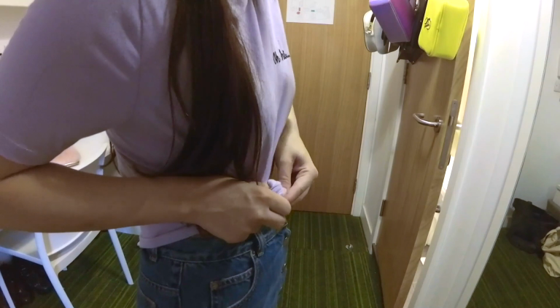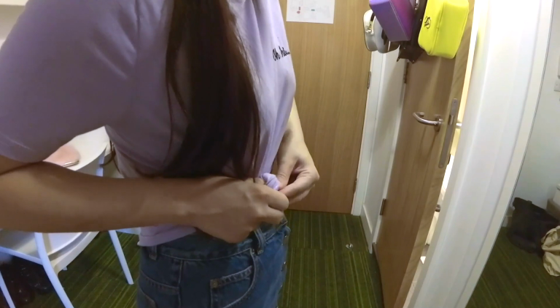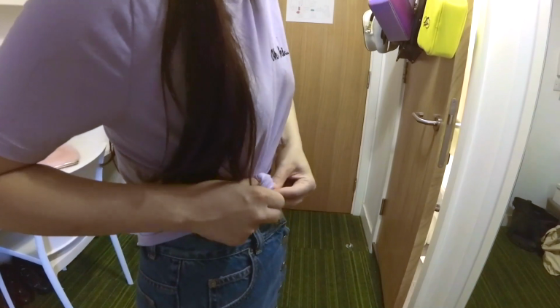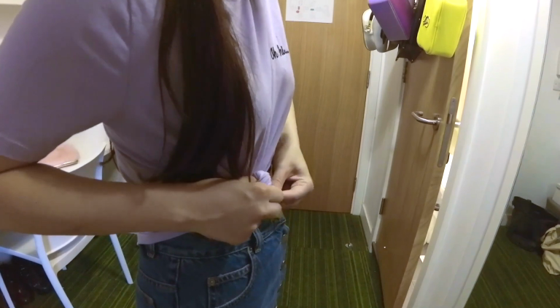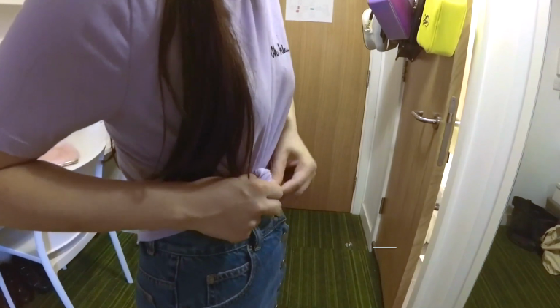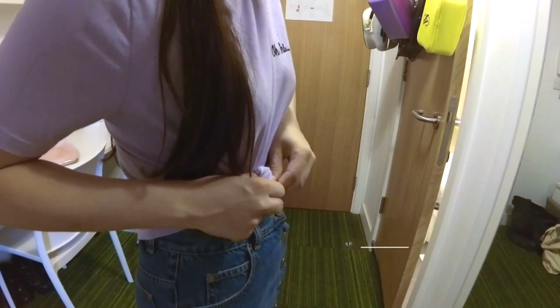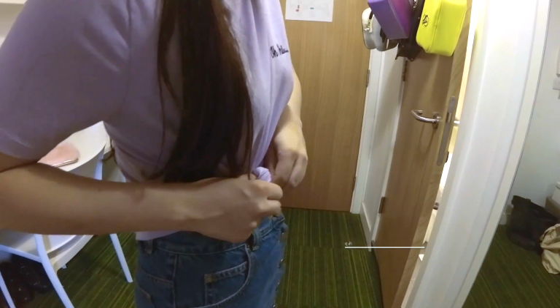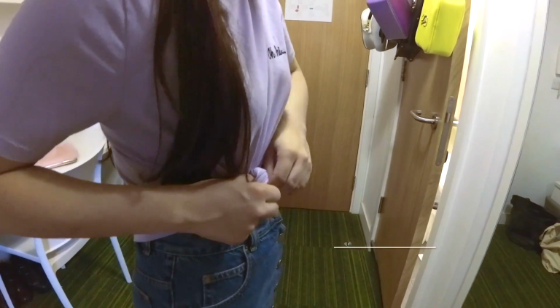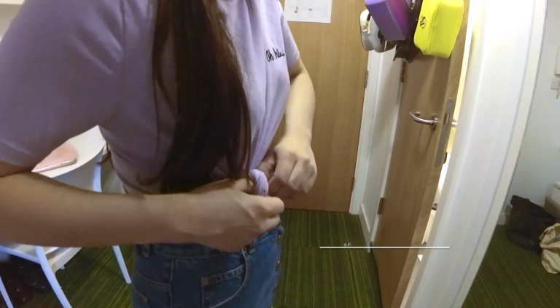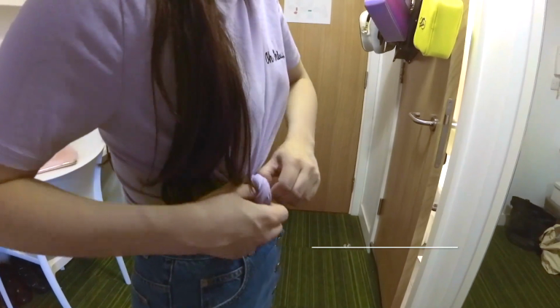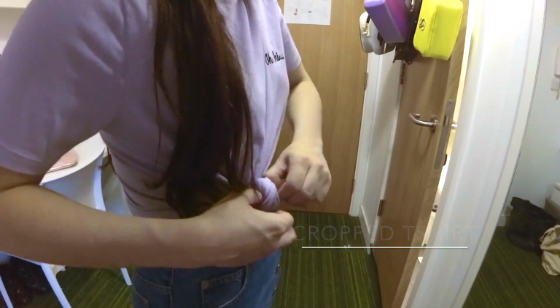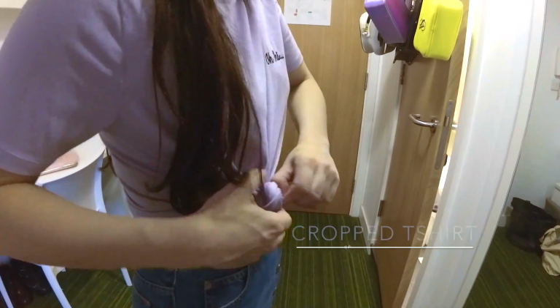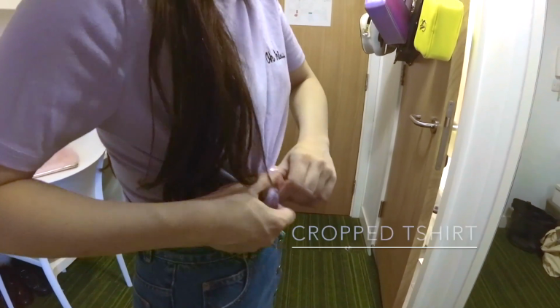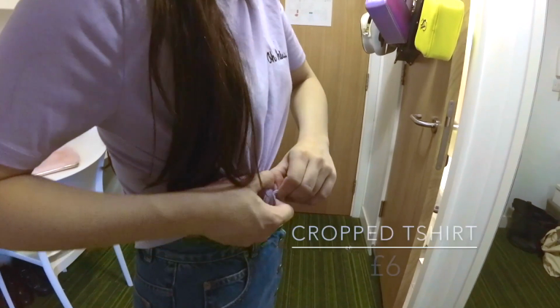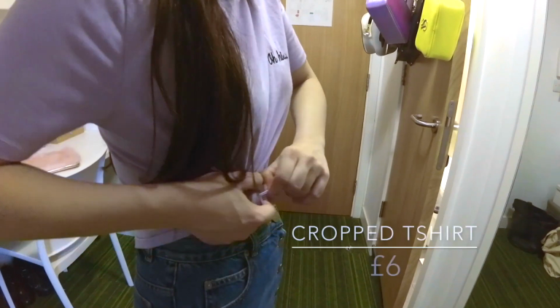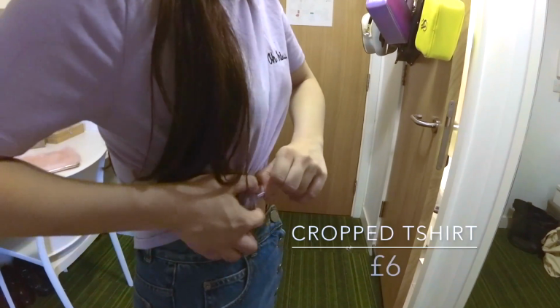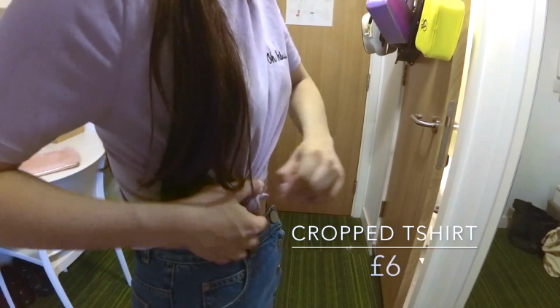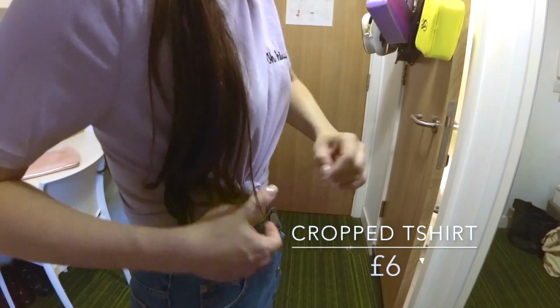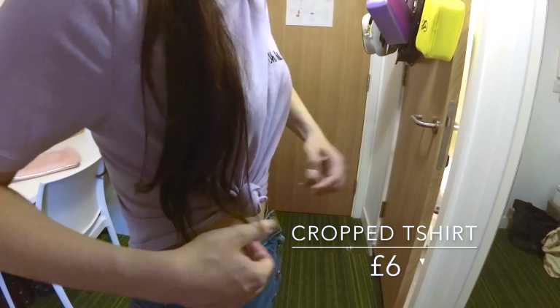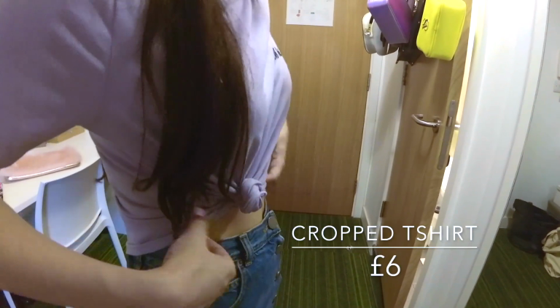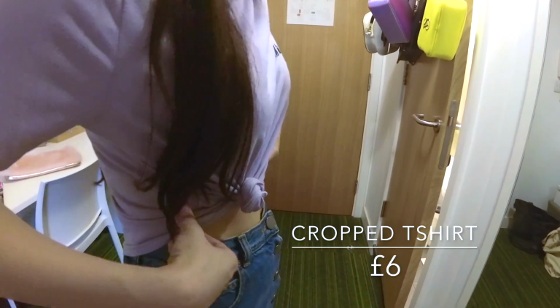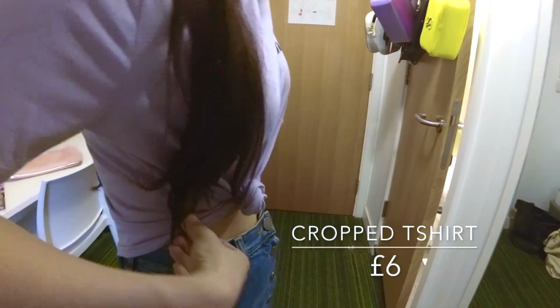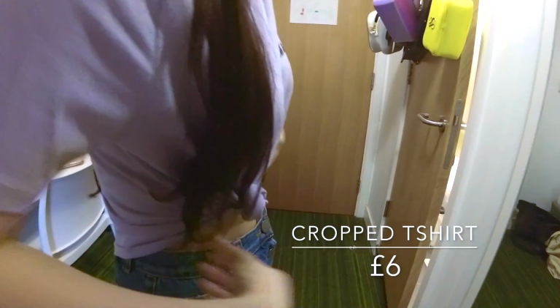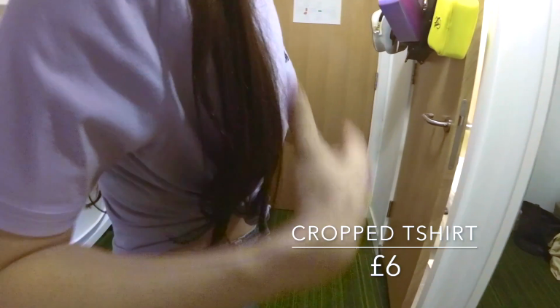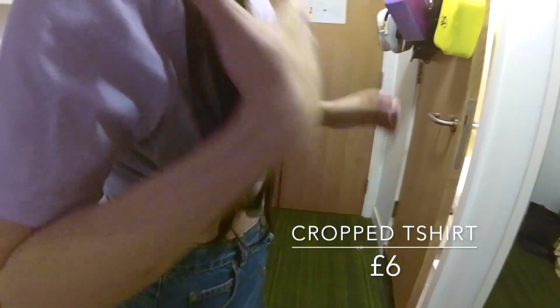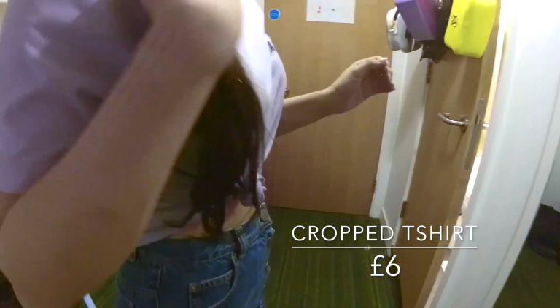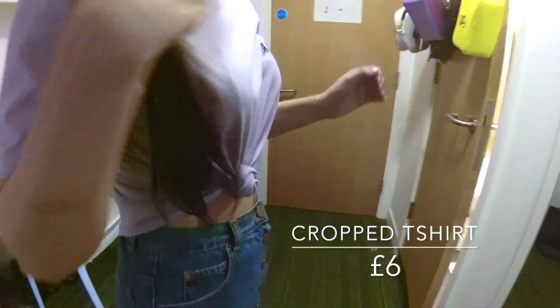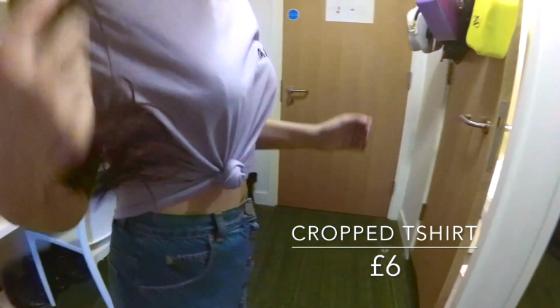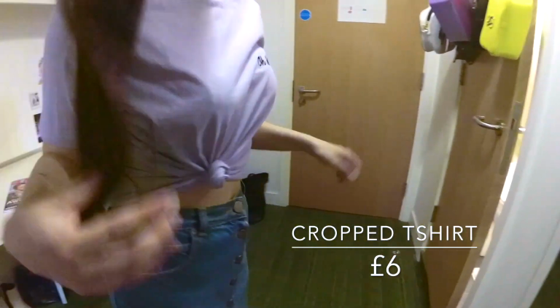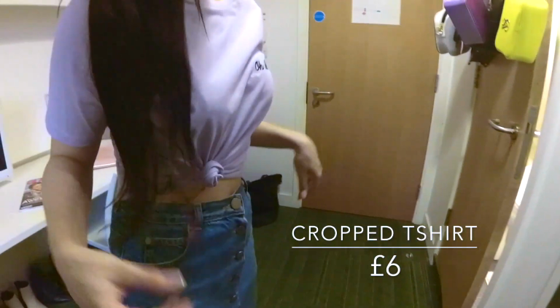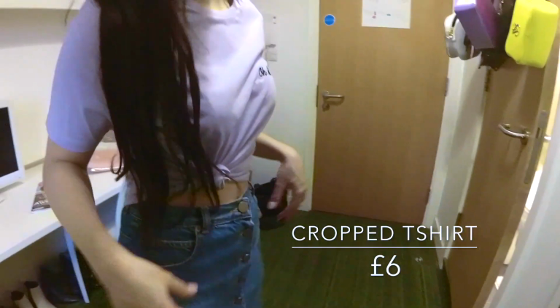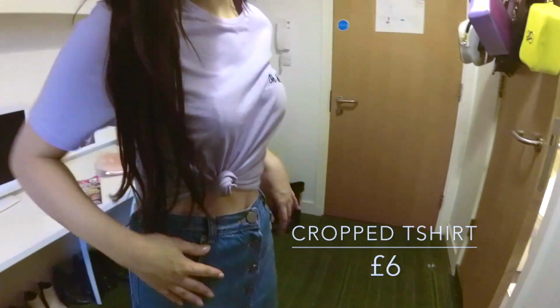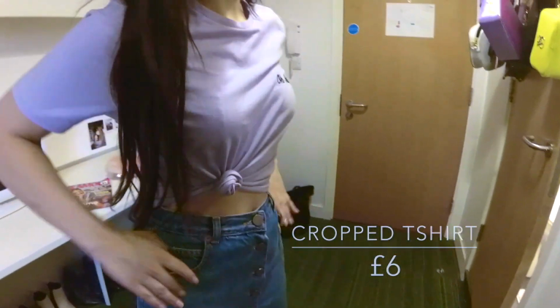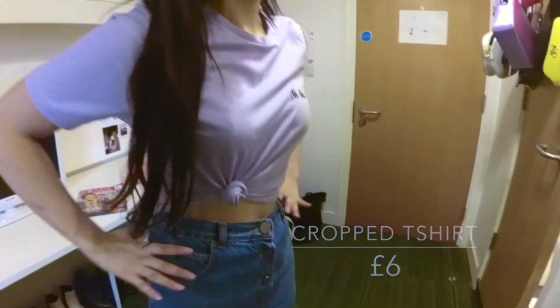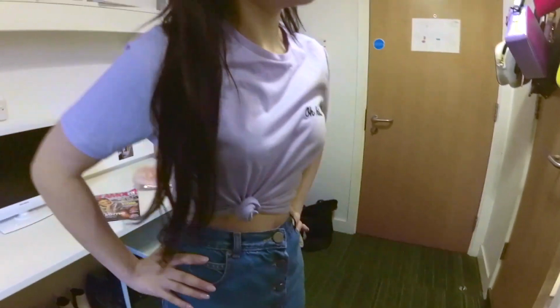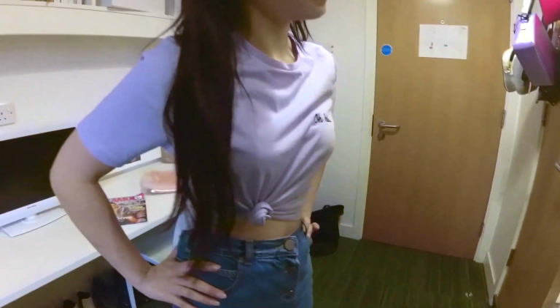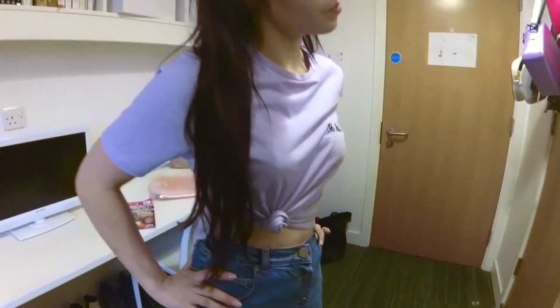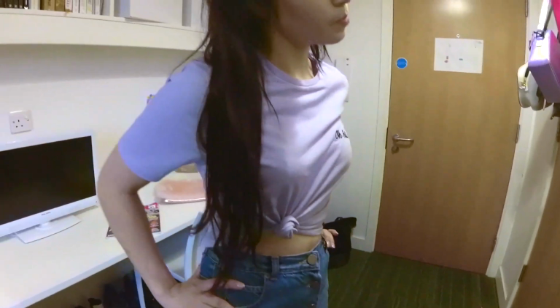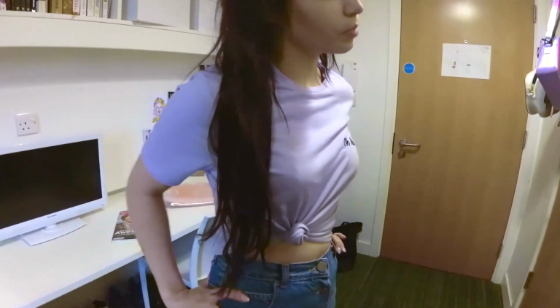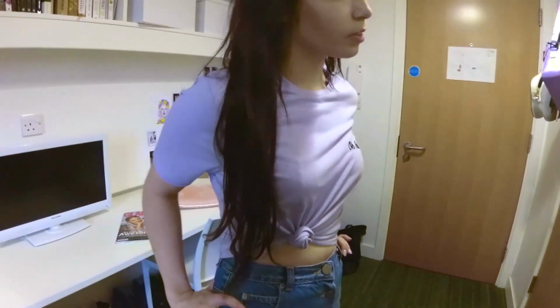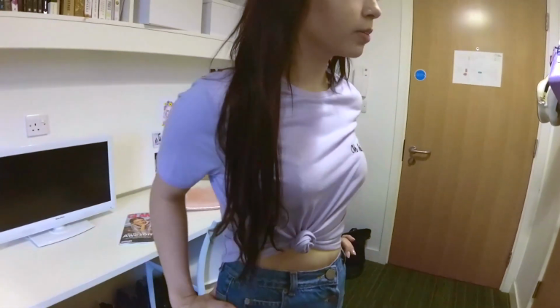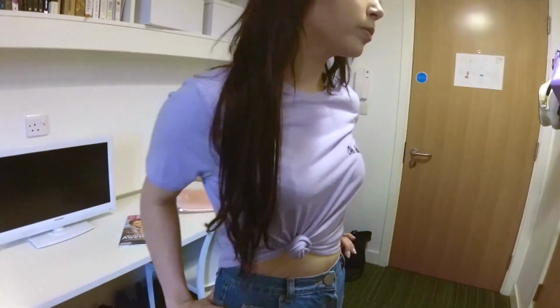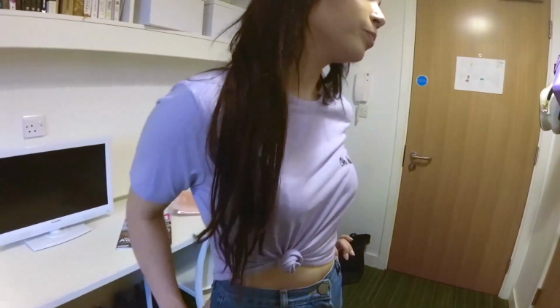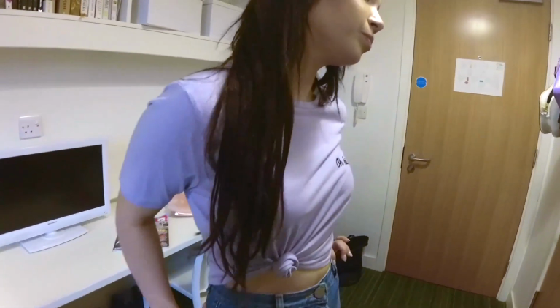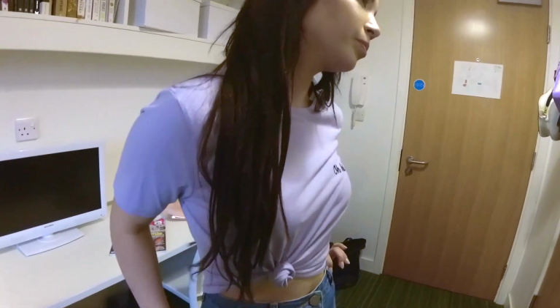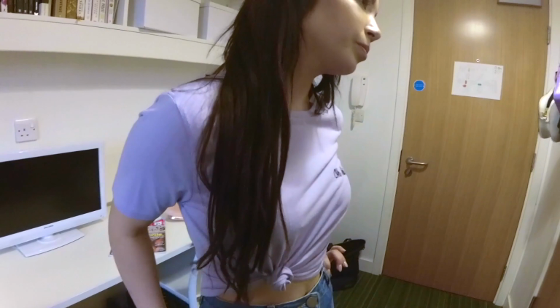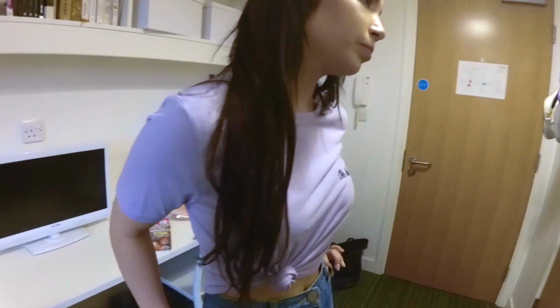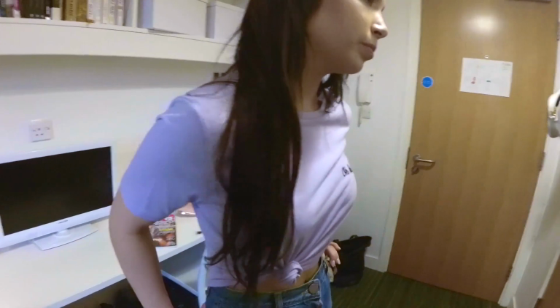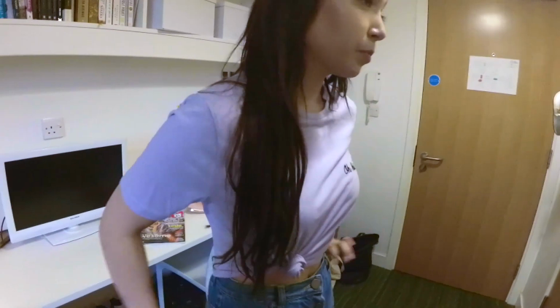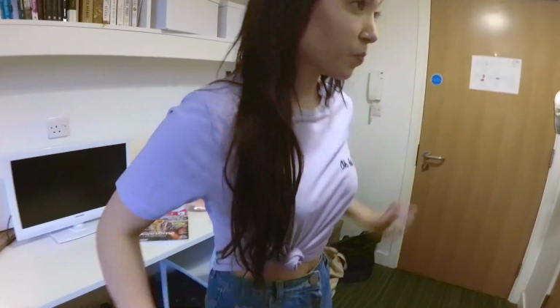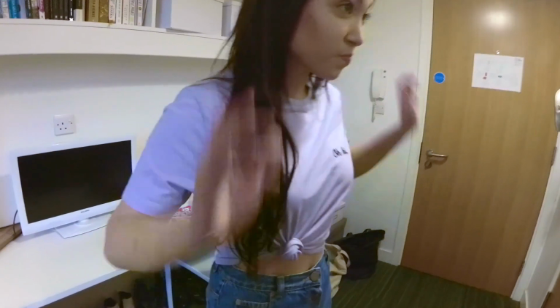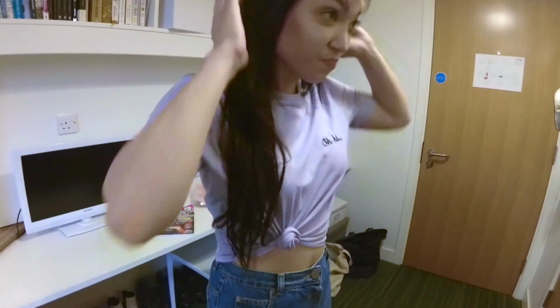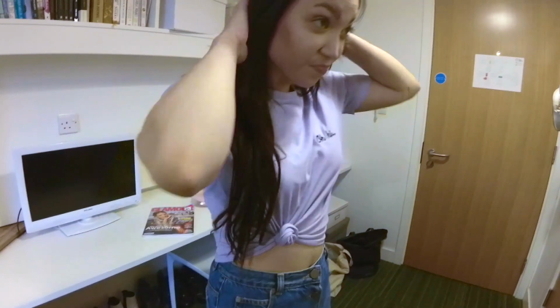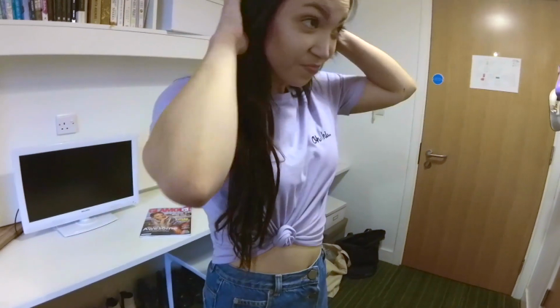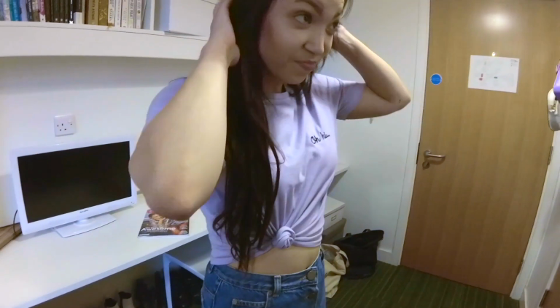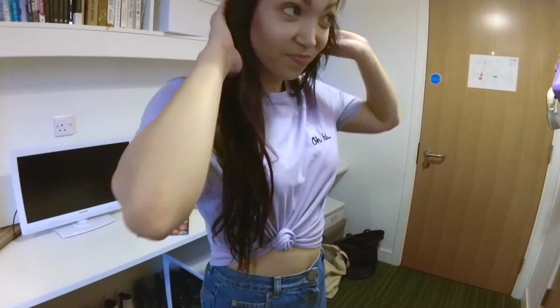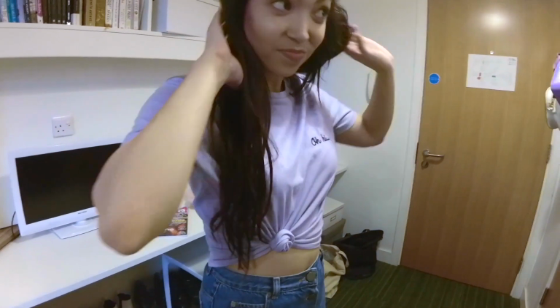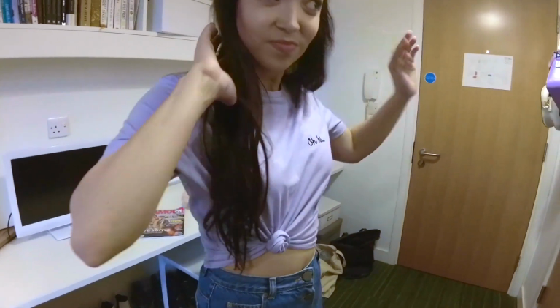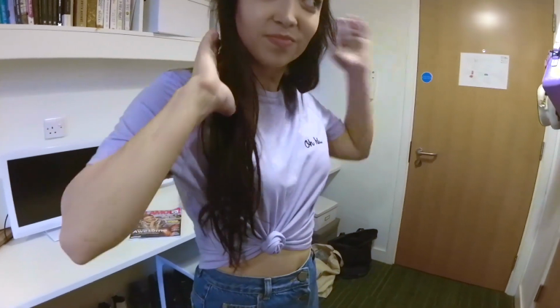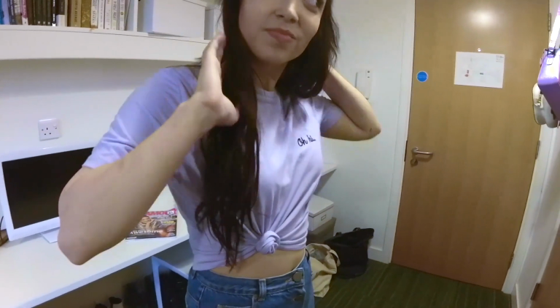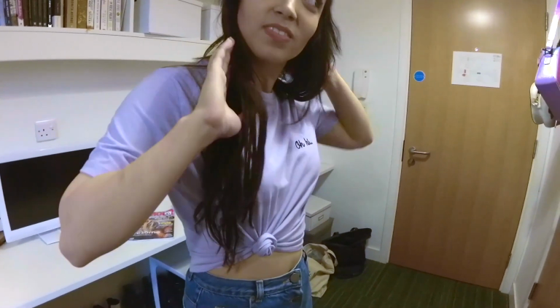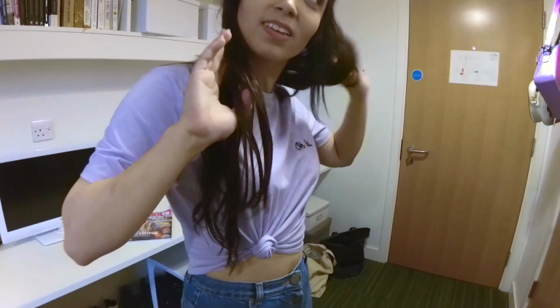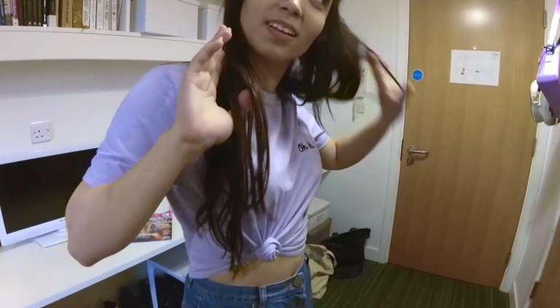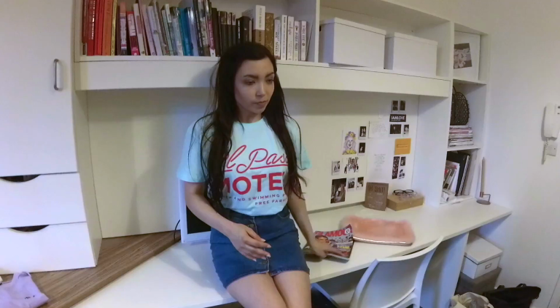Next up are two t-shirts. Primark is amazing for simple t-shirts. And don't skip the men's section — the second one is actually from there.